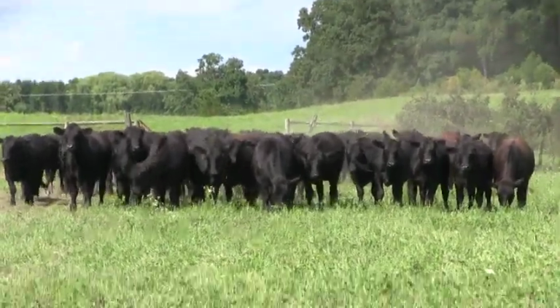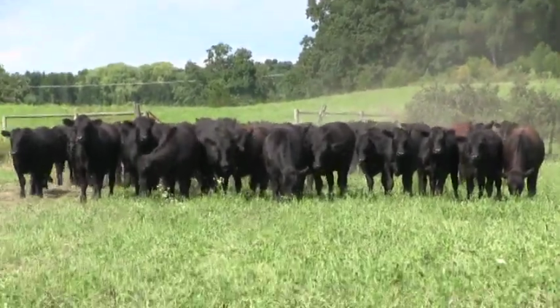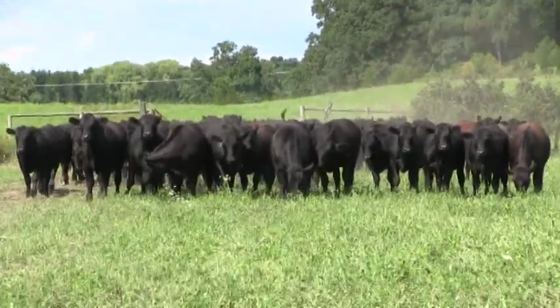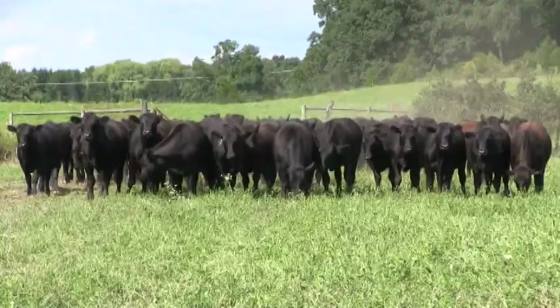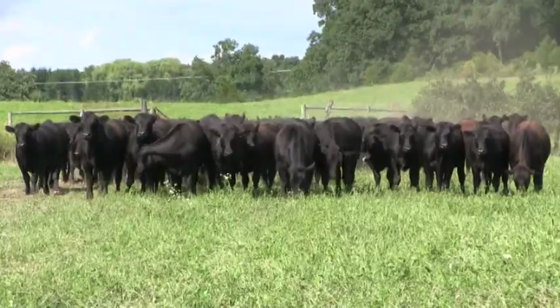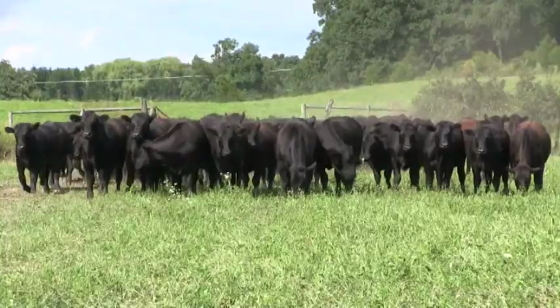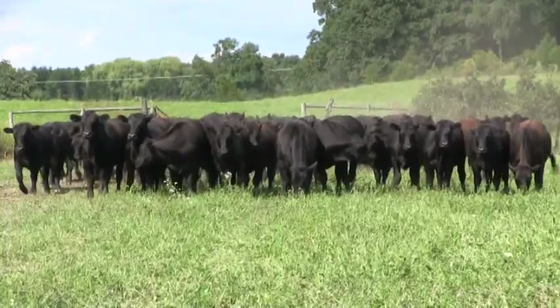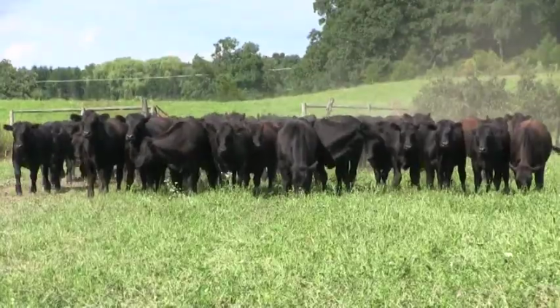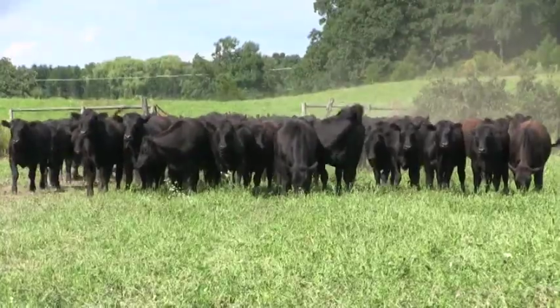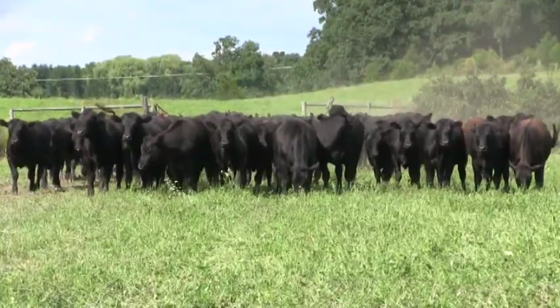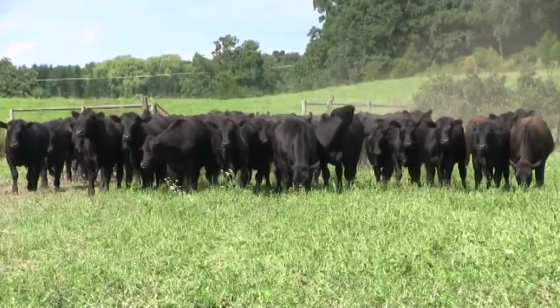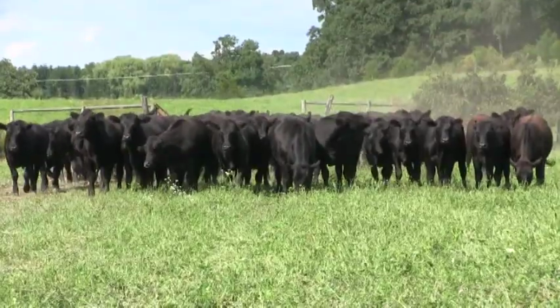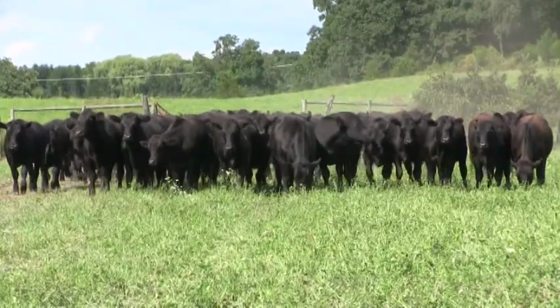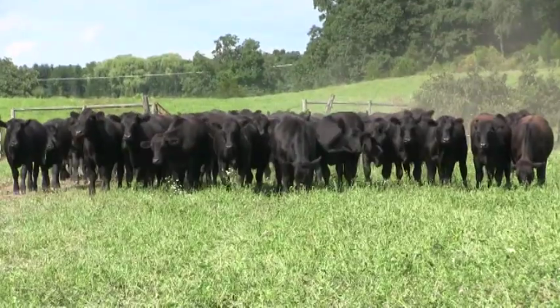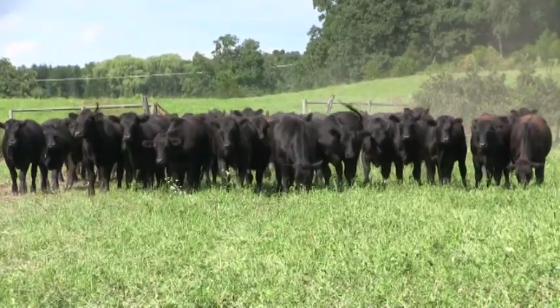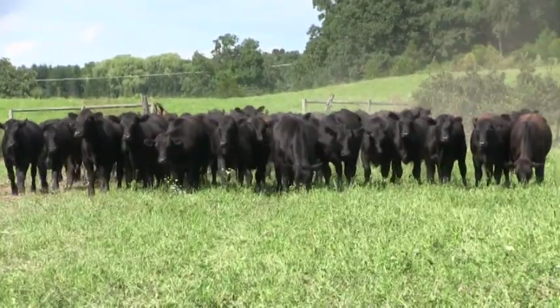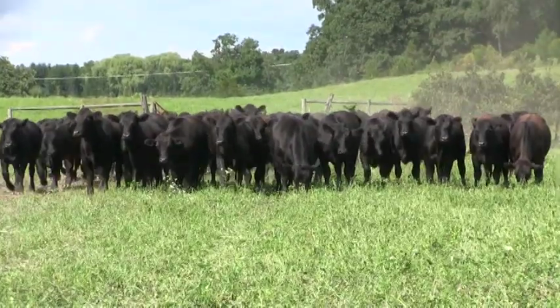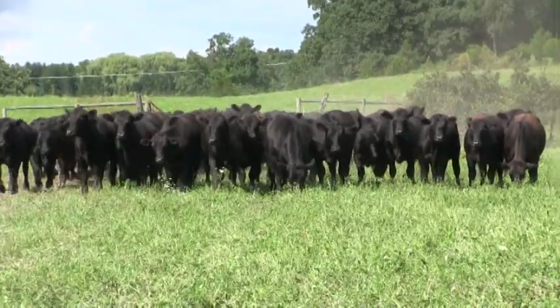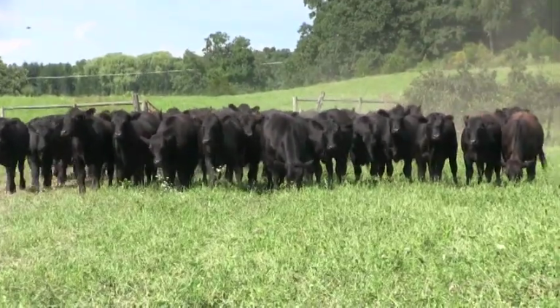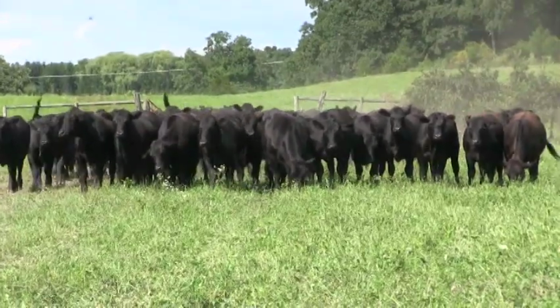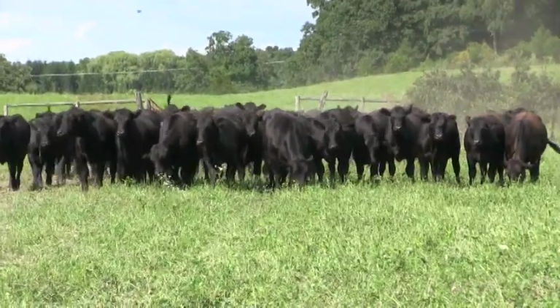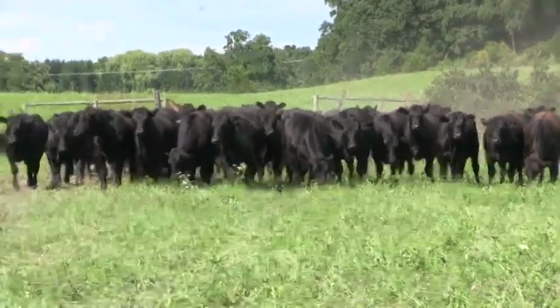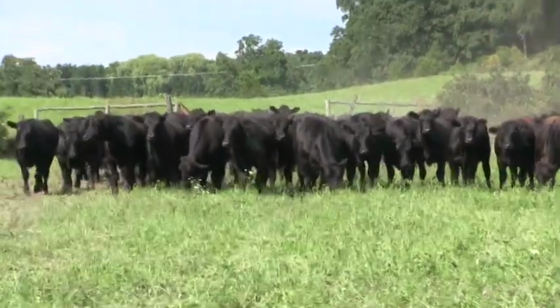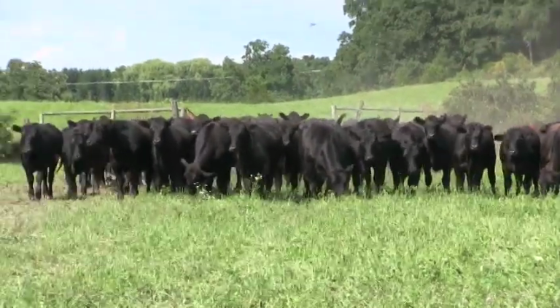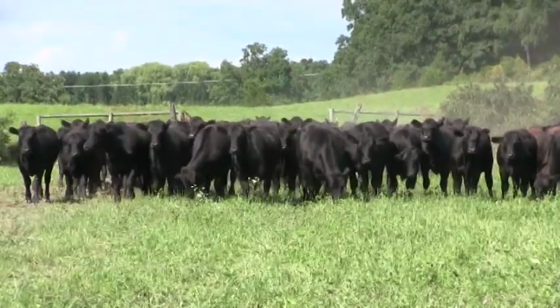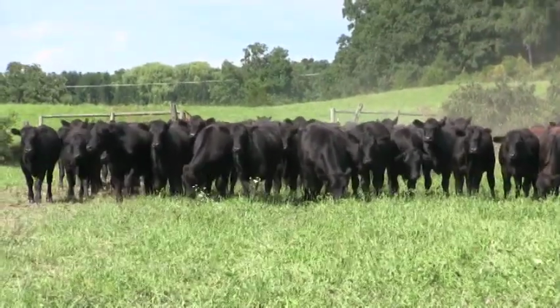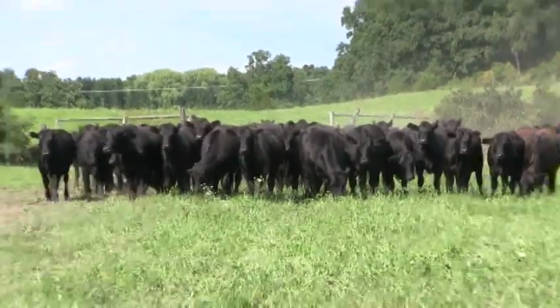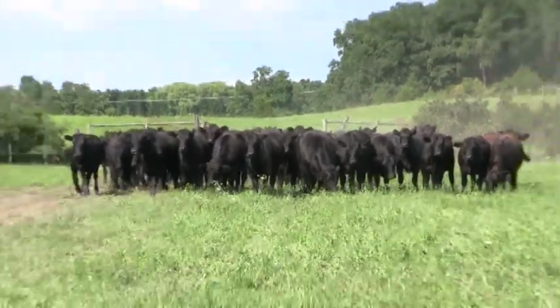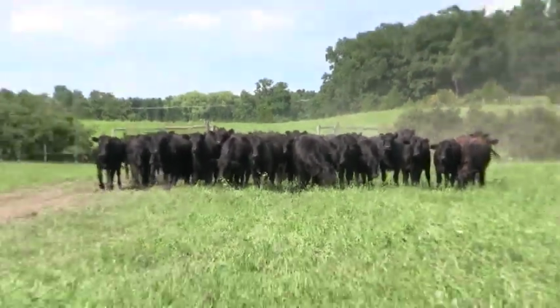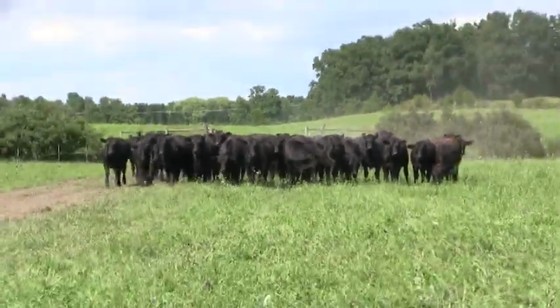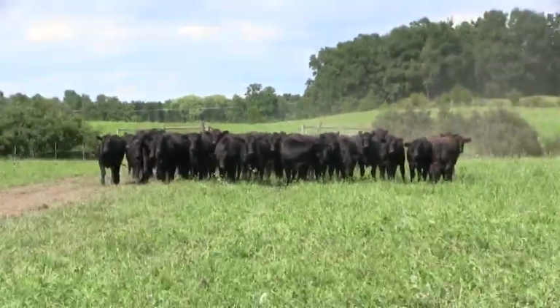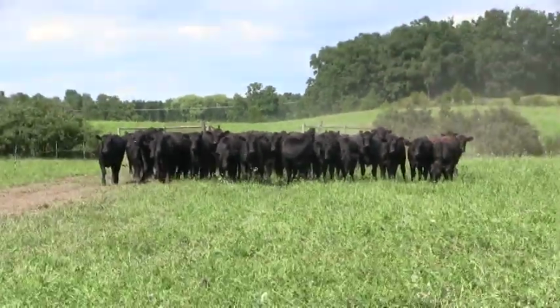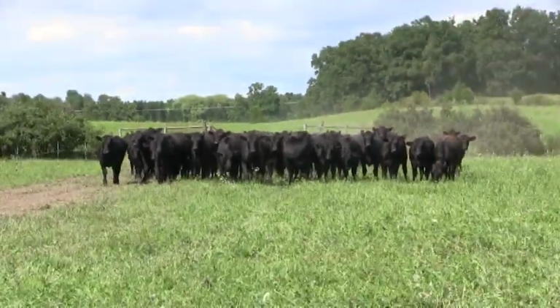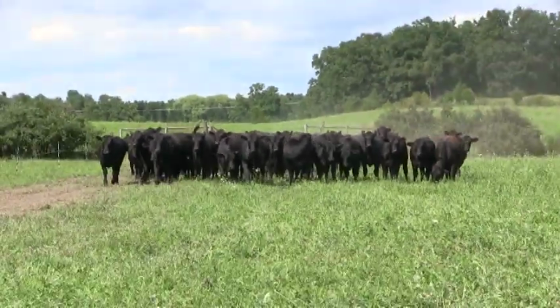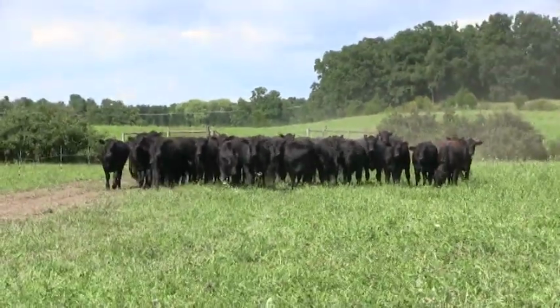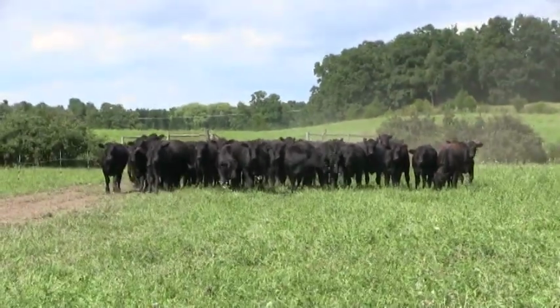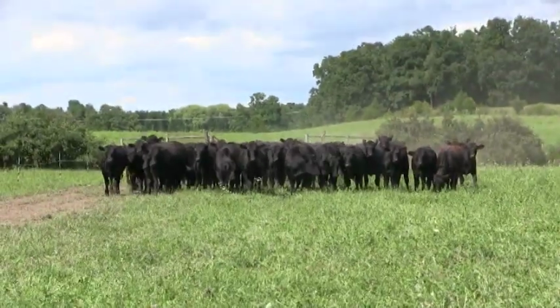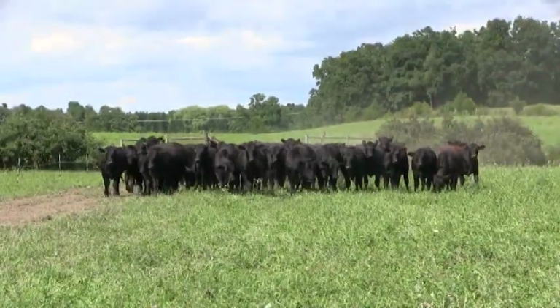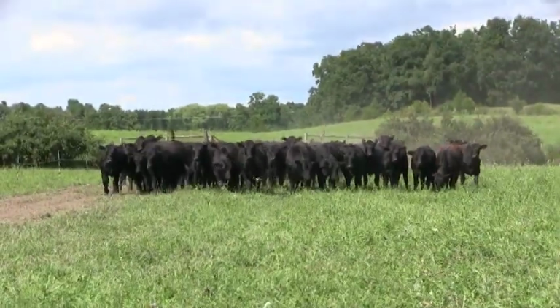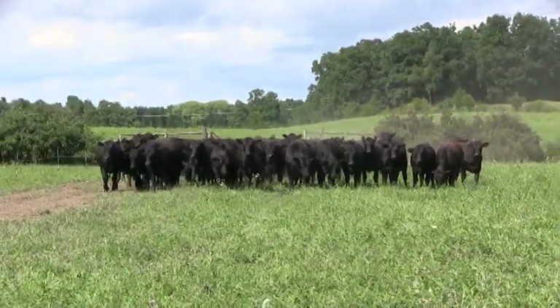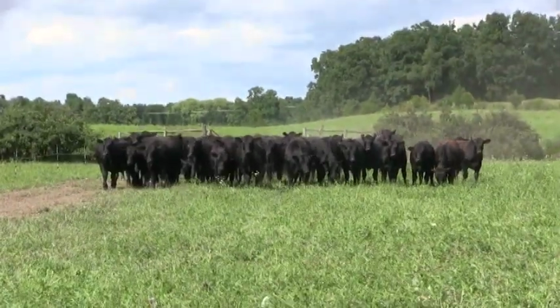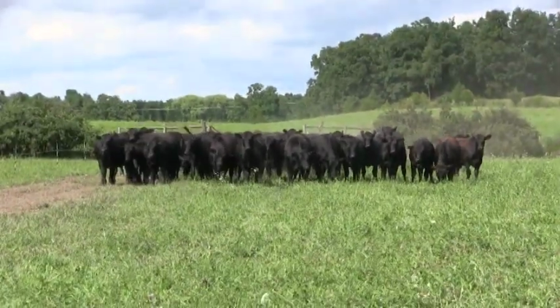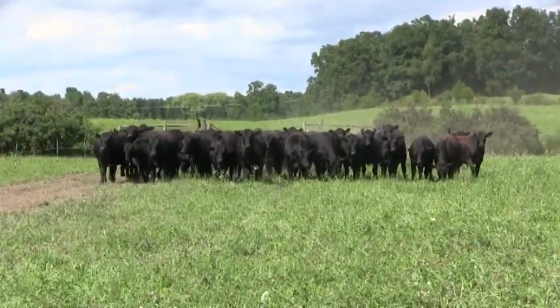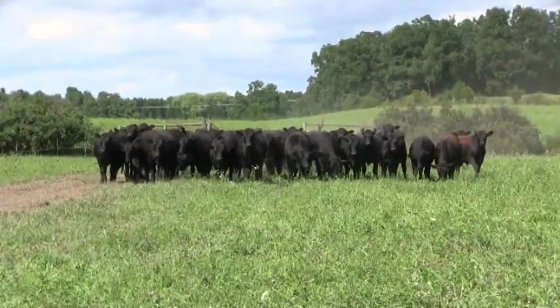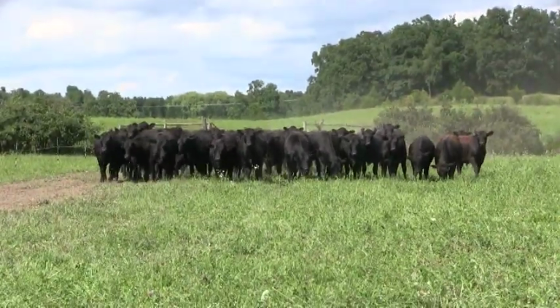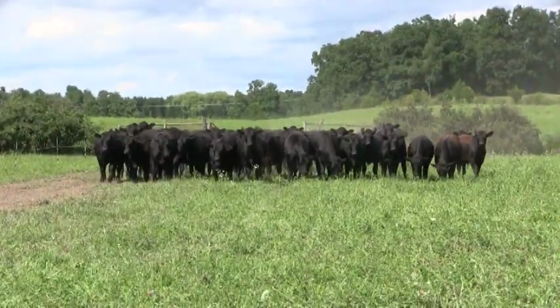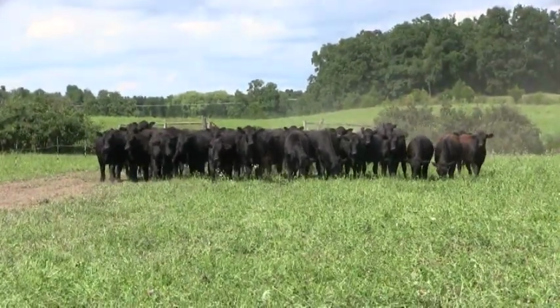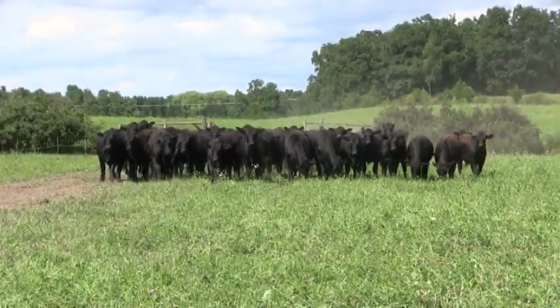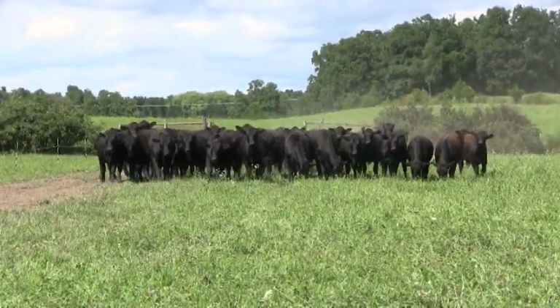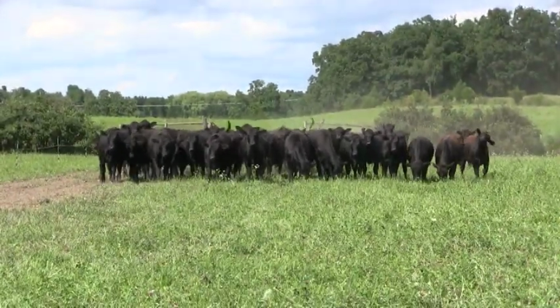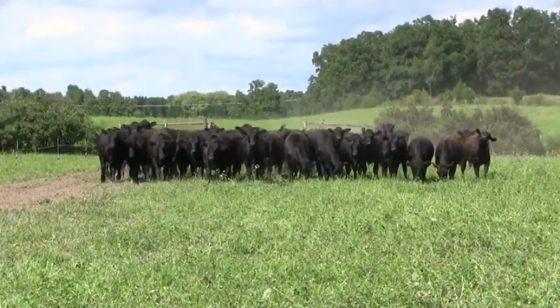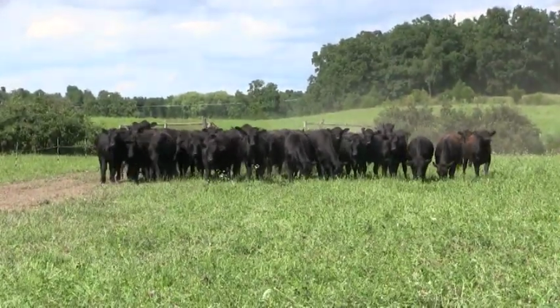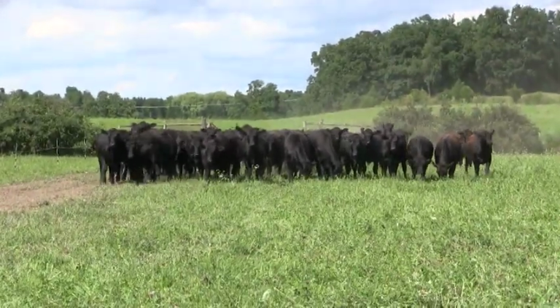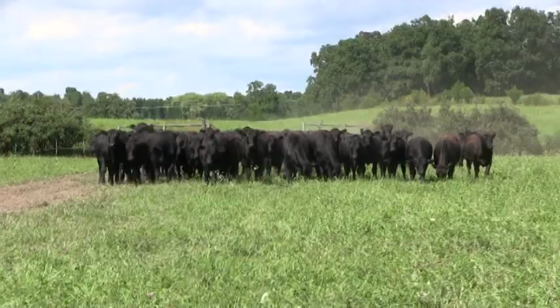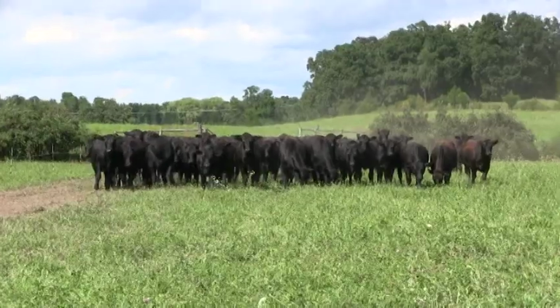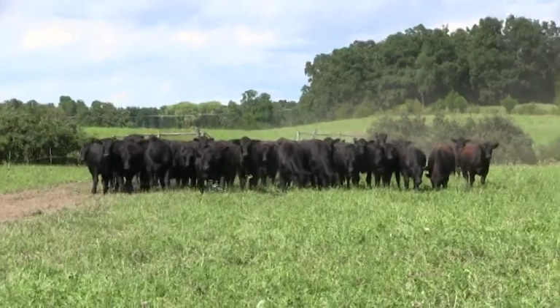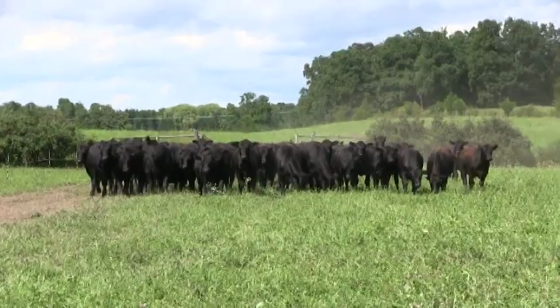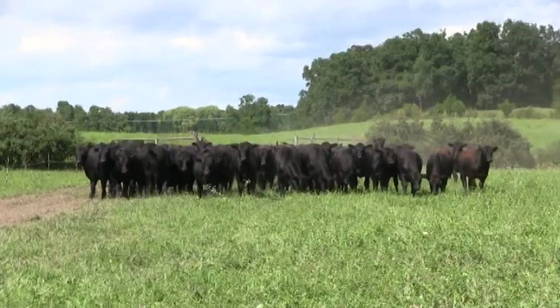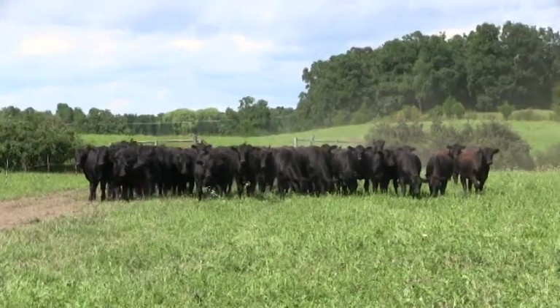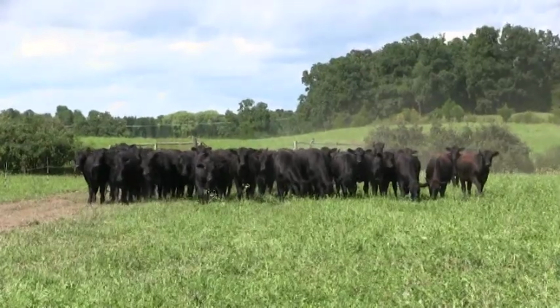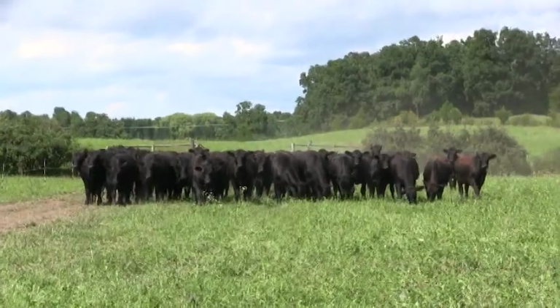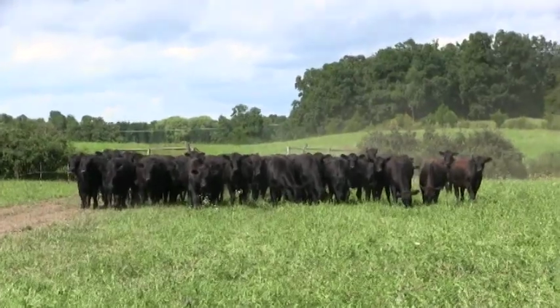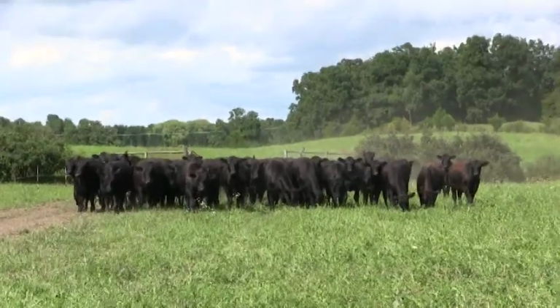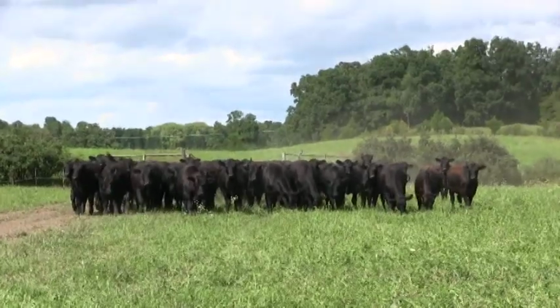And they're all Angus? These are all black Angus — smaller frame black Angus — with an average frame score of a five.